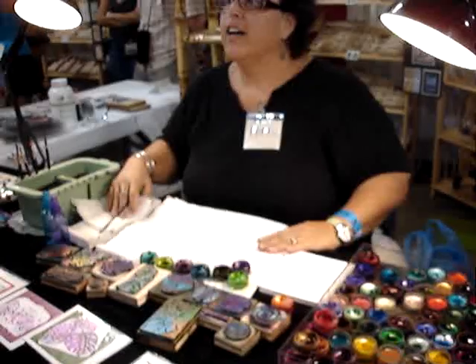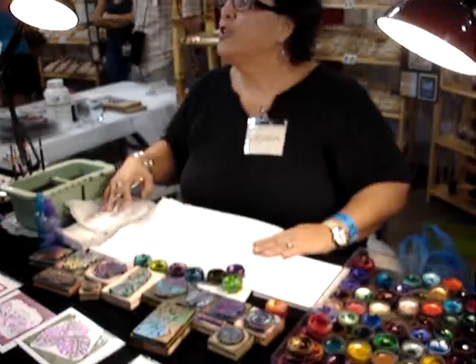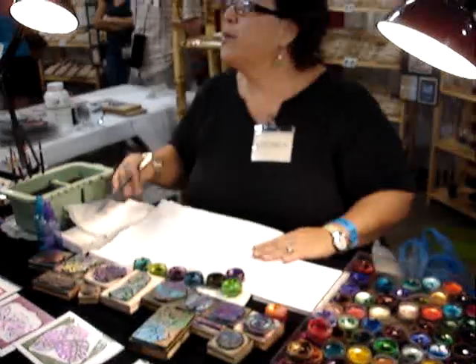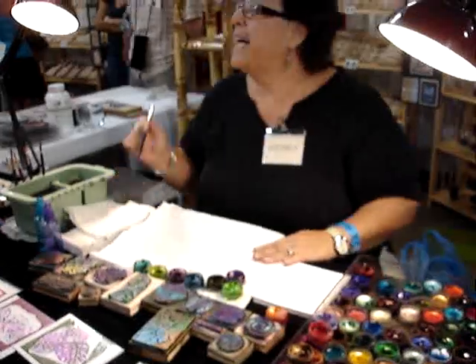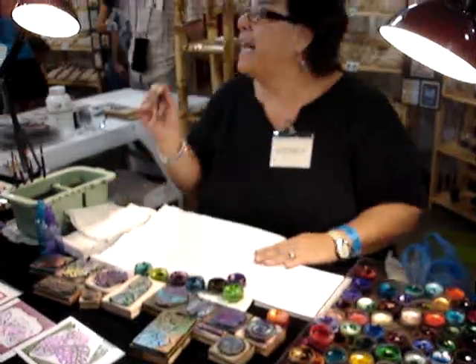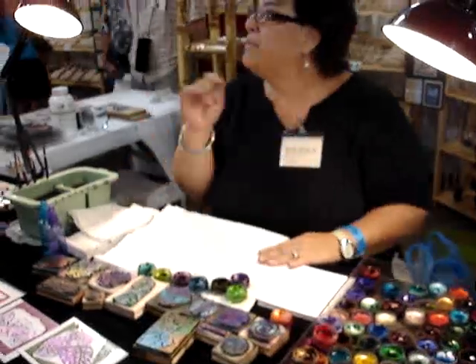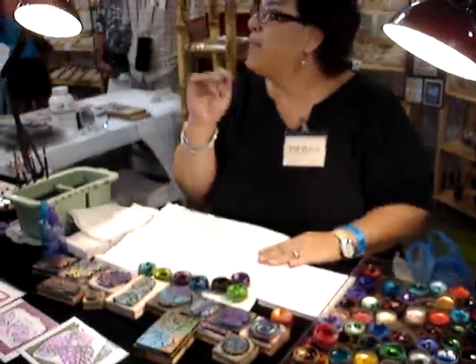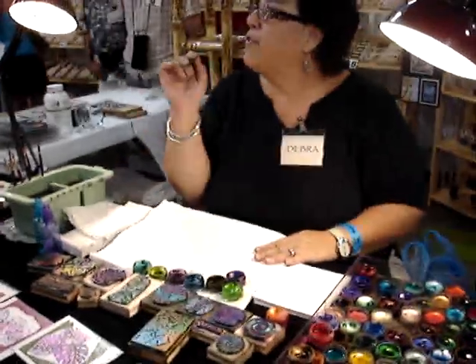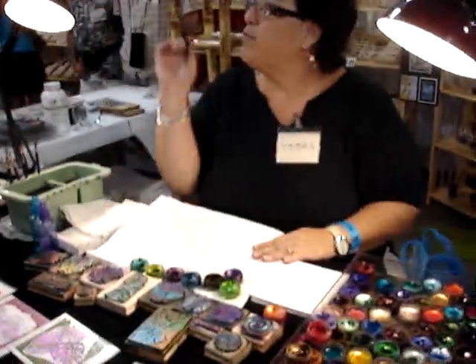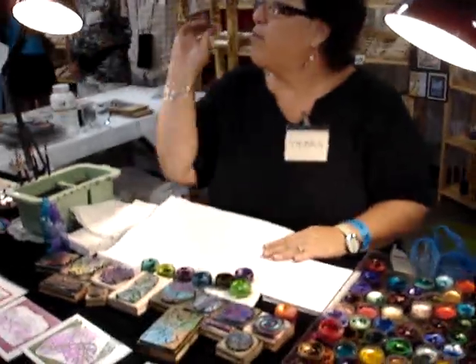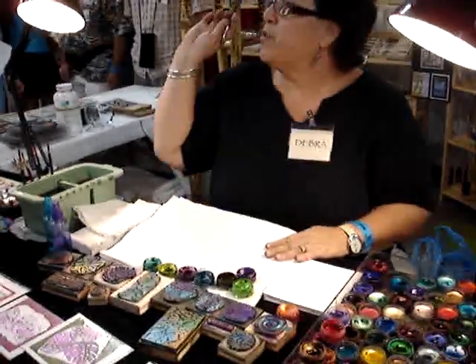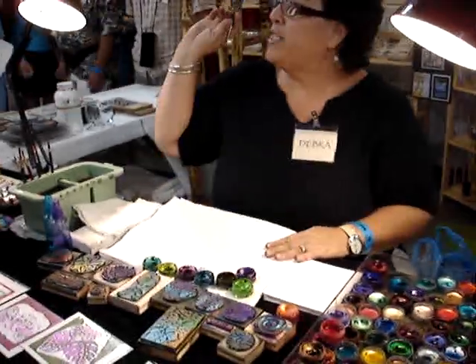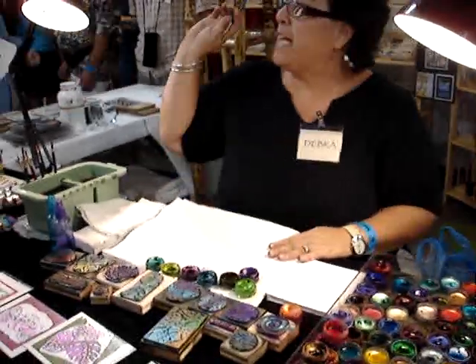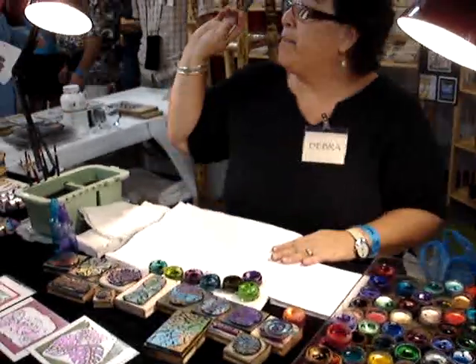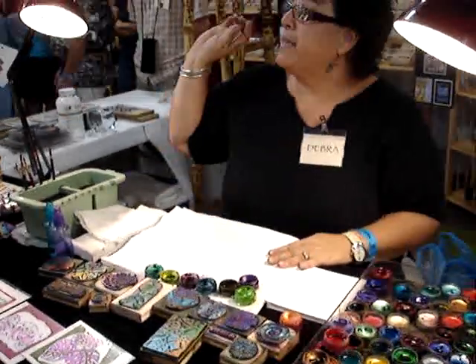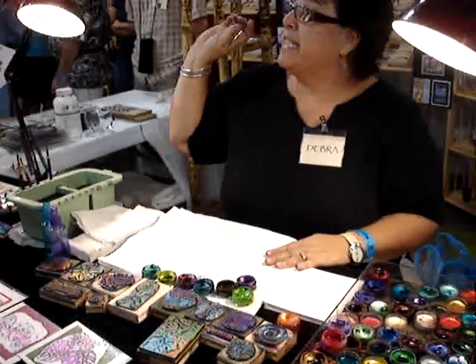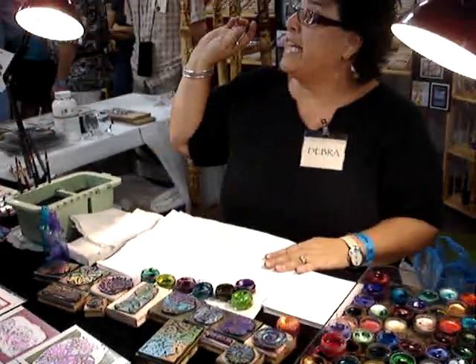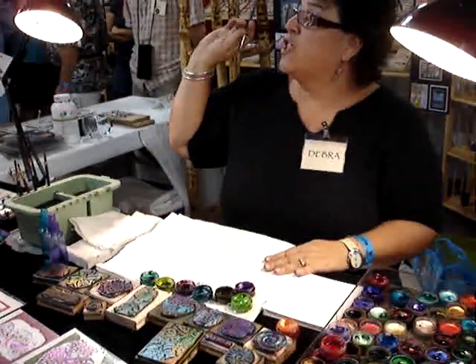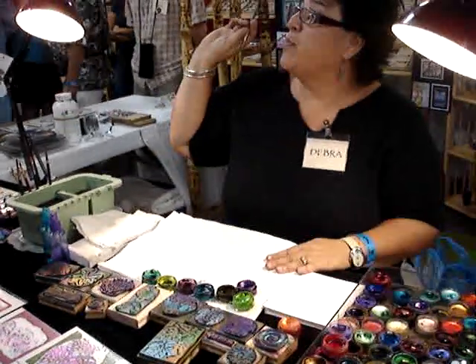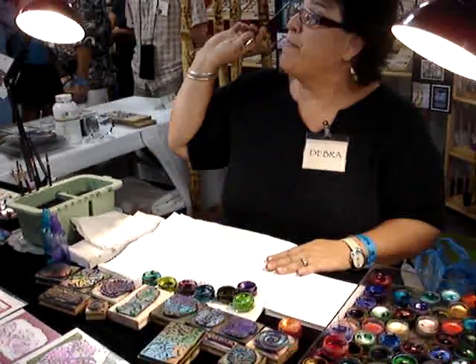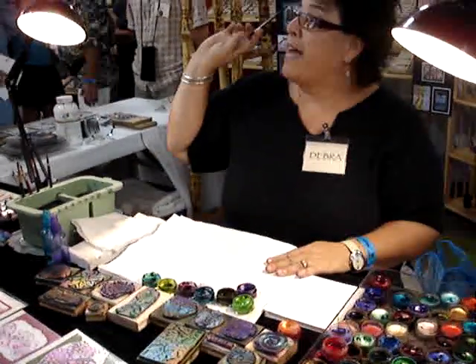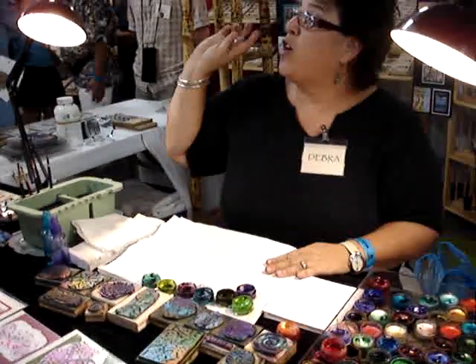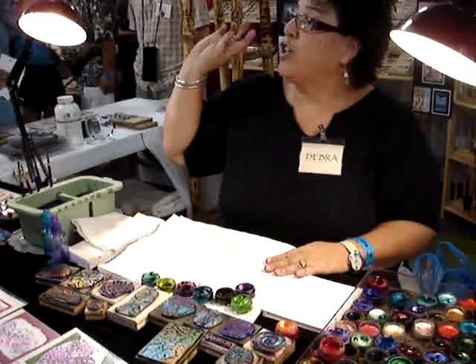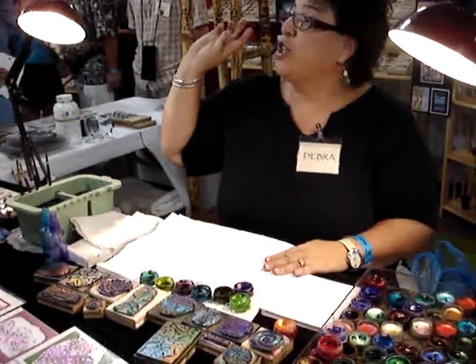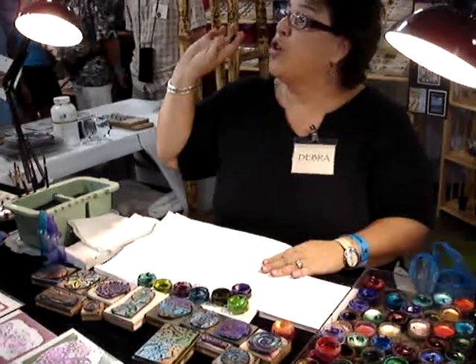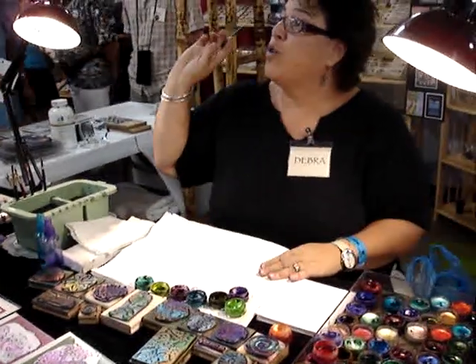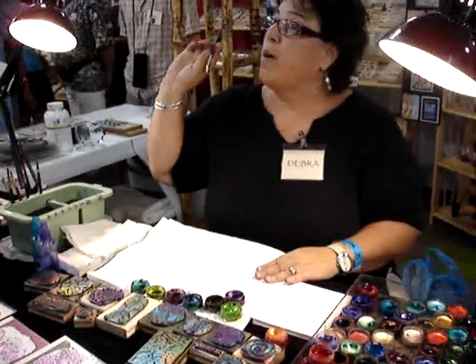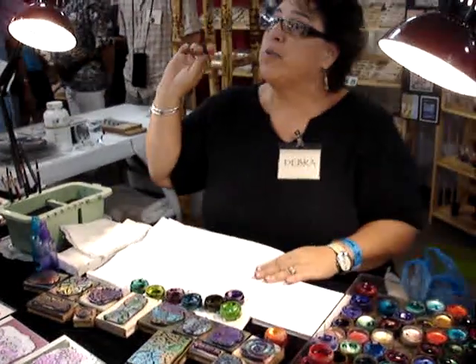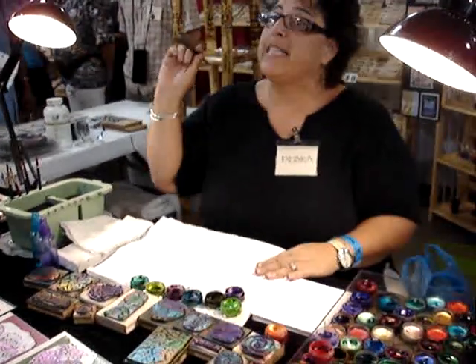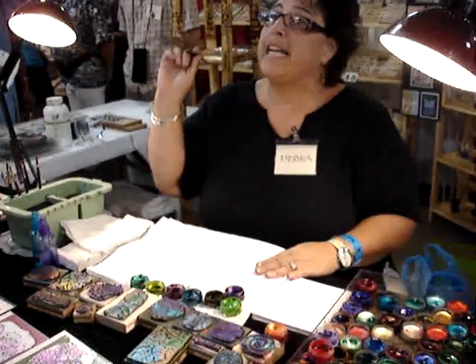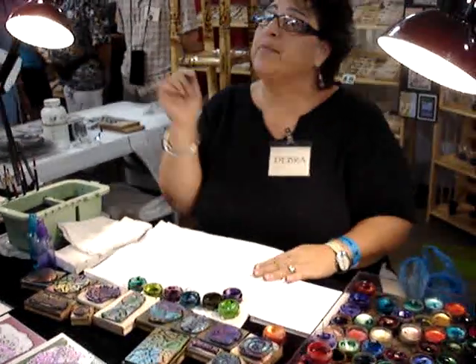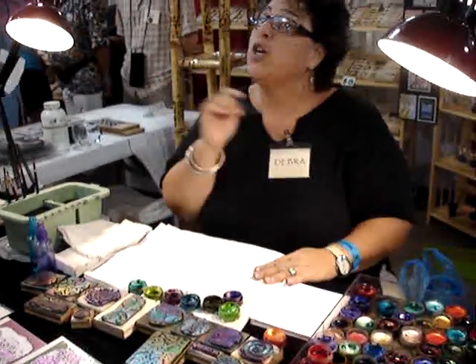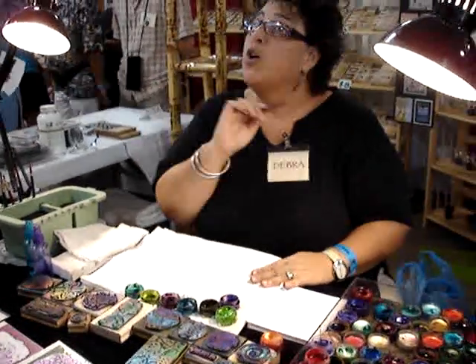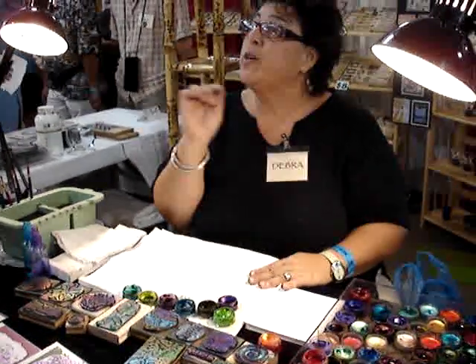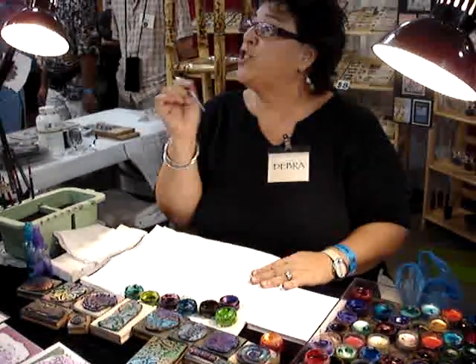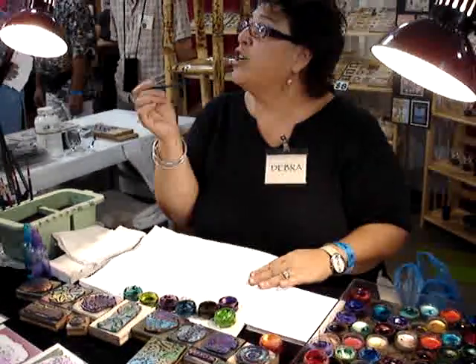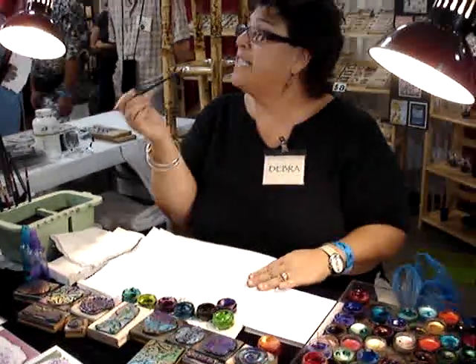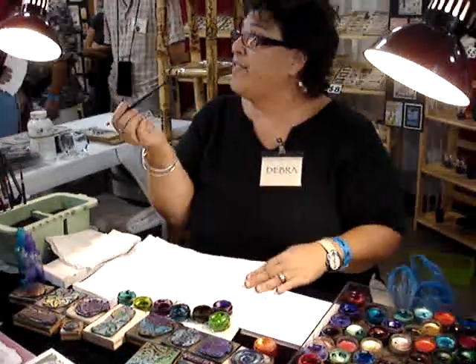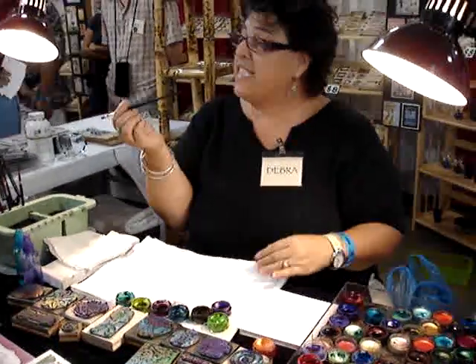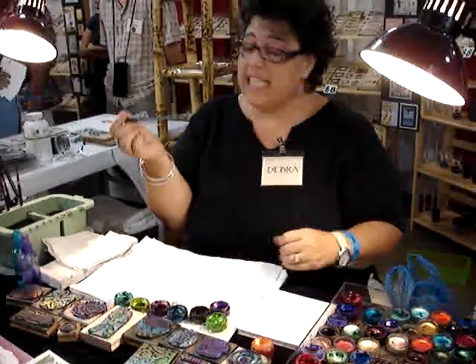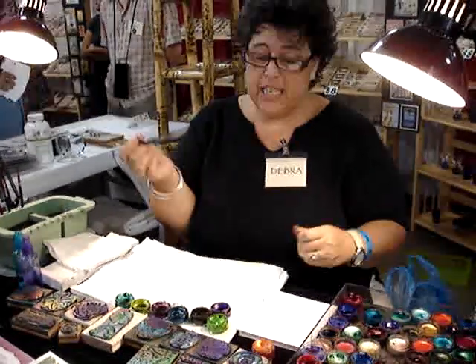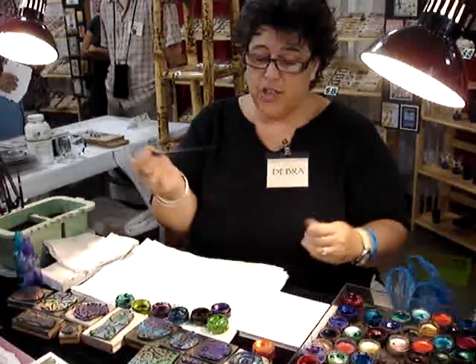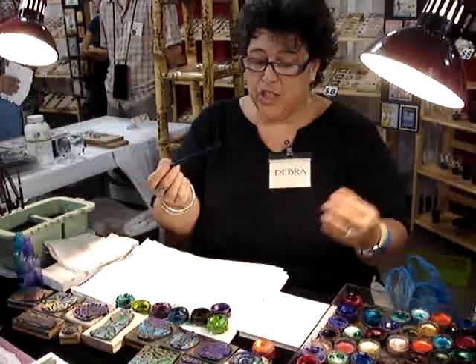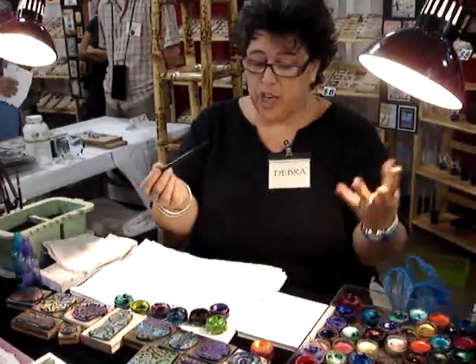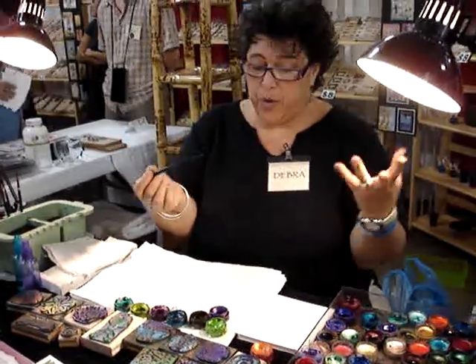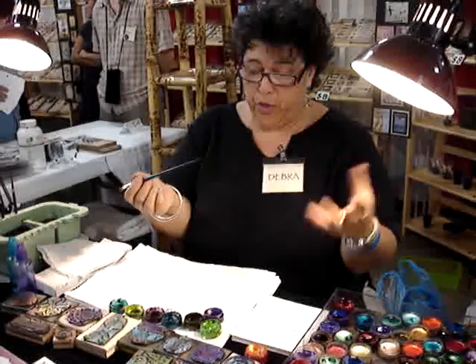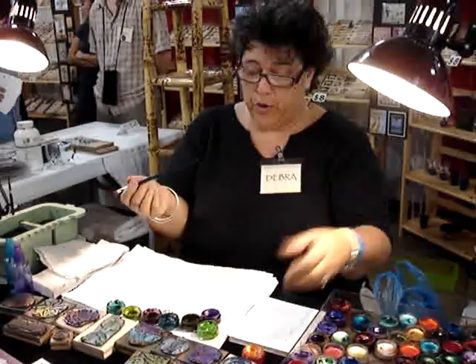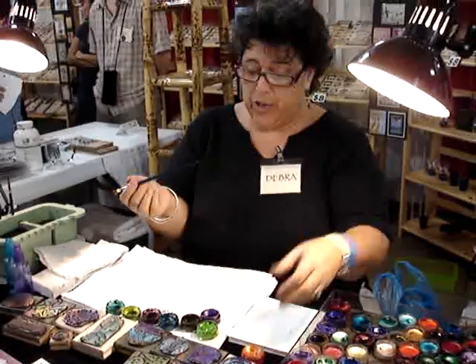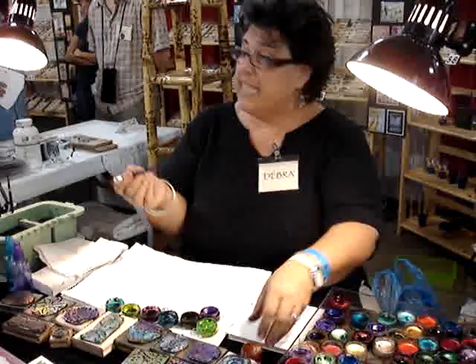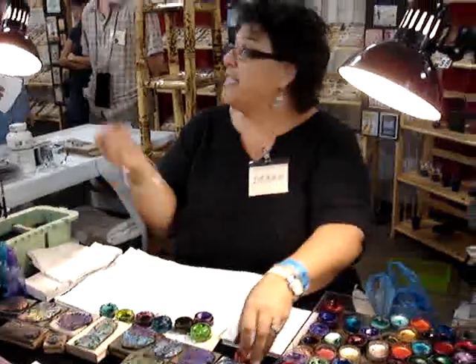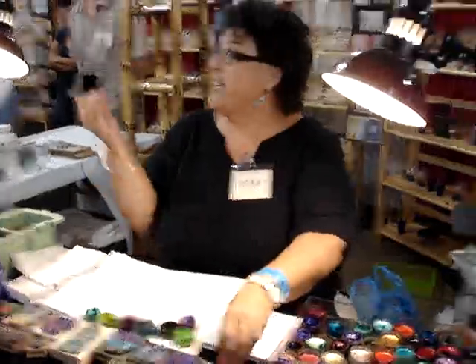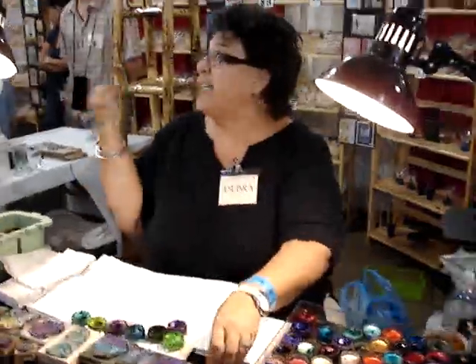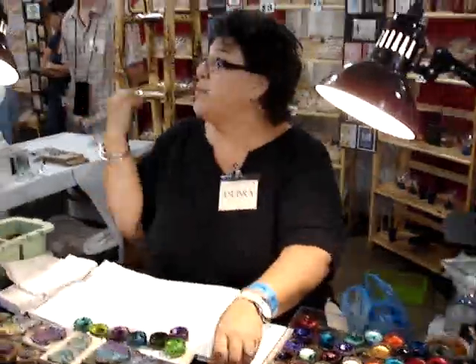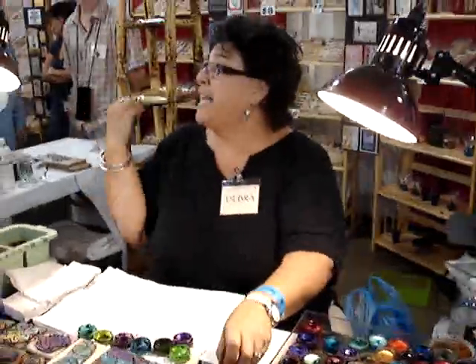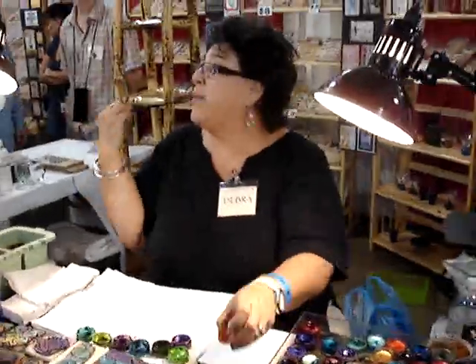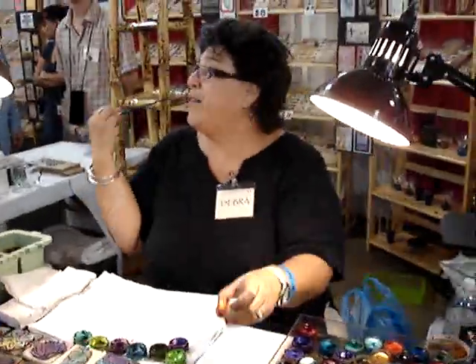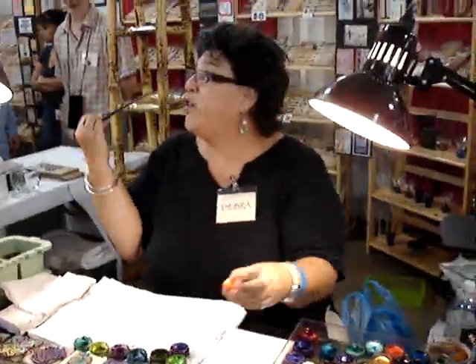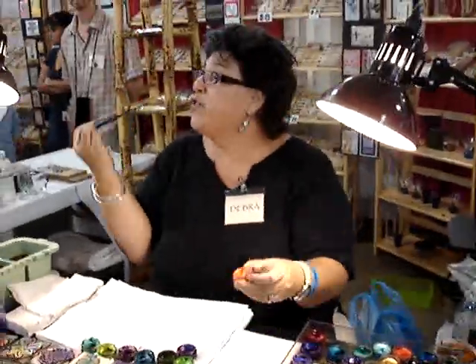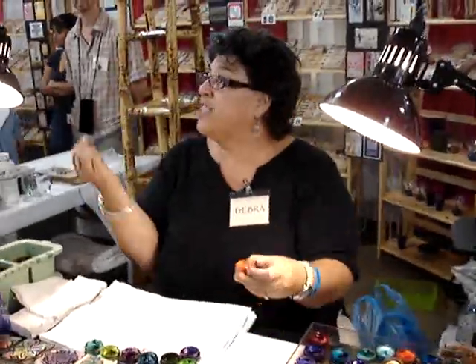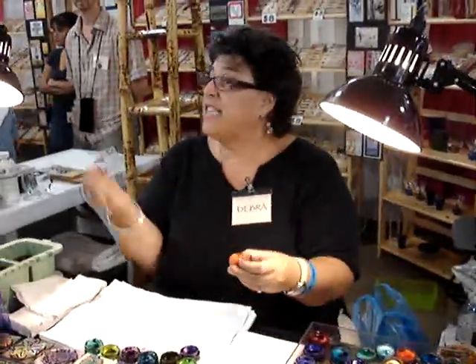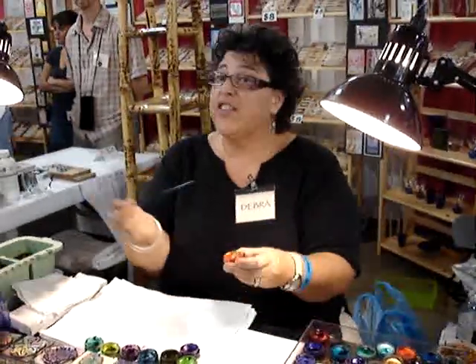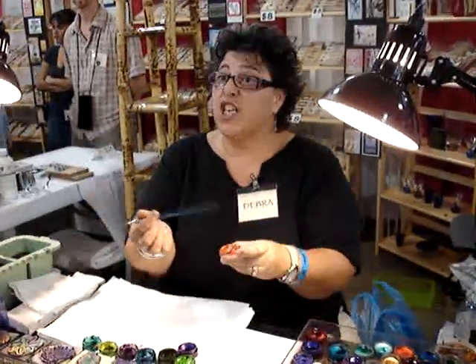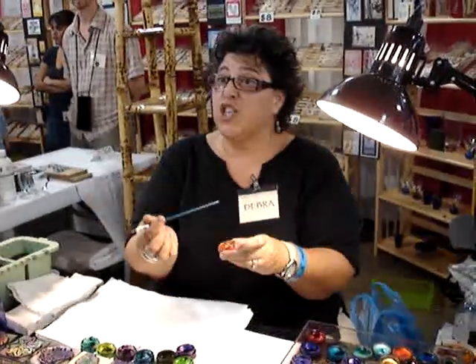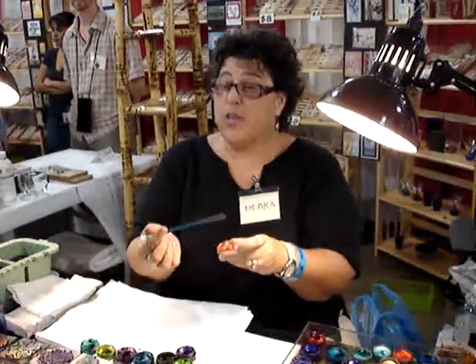I'm Debra from Rubber Stamp Plantation. We make all the local rubber stamps. We started 17 years ago with 30 designs, and we now have over 700.